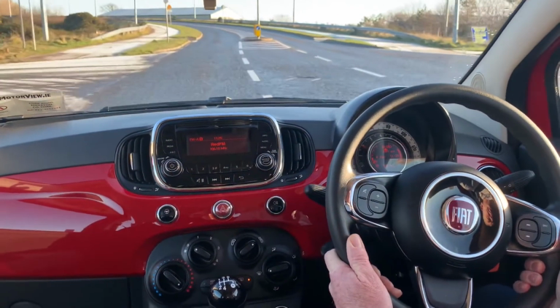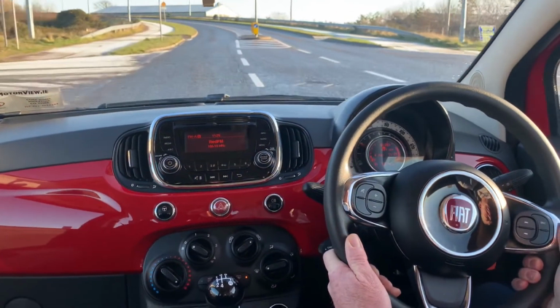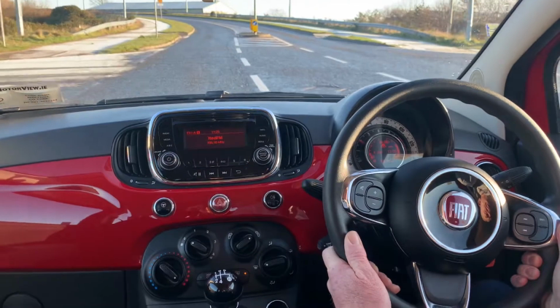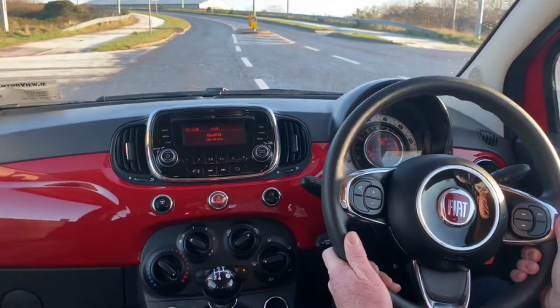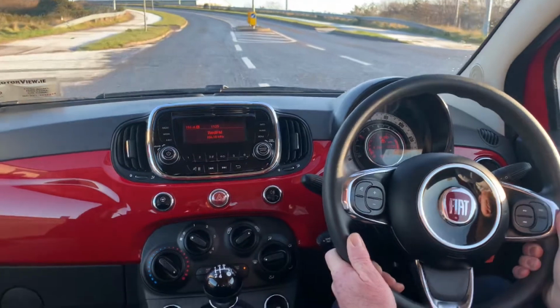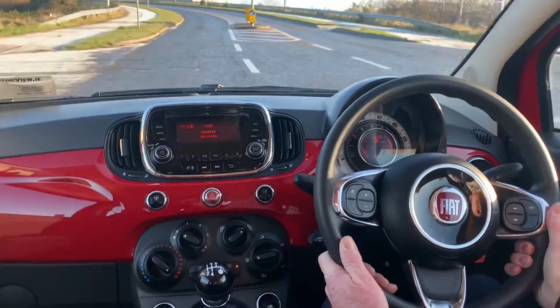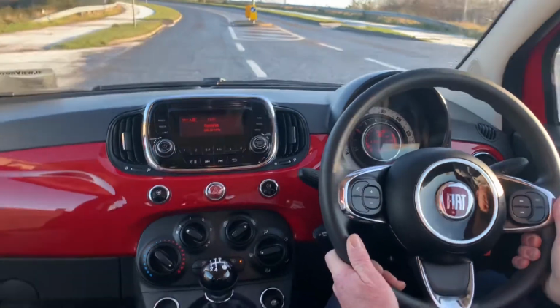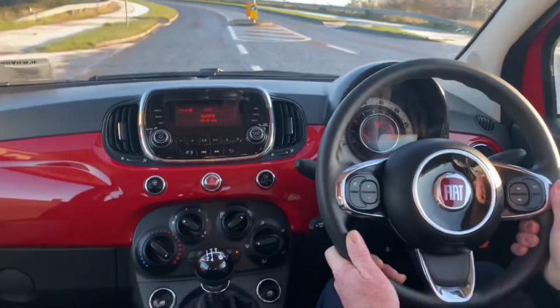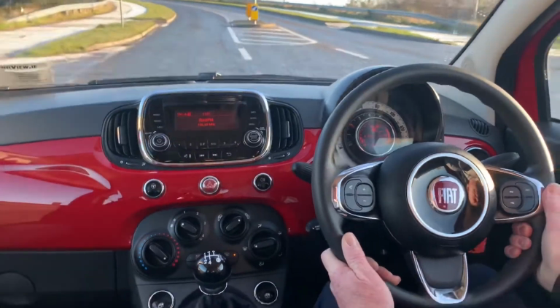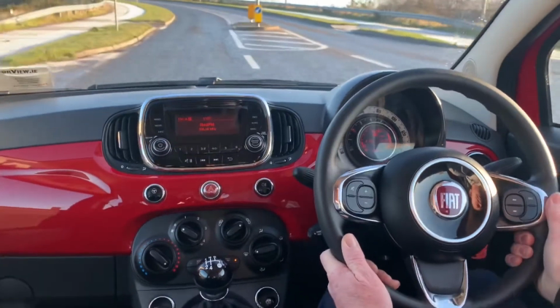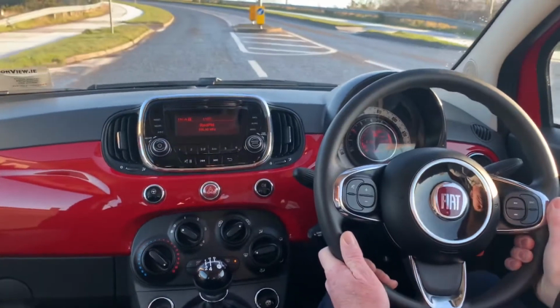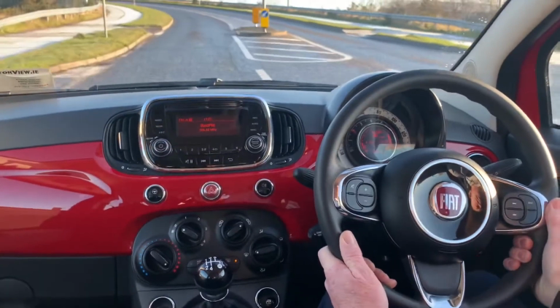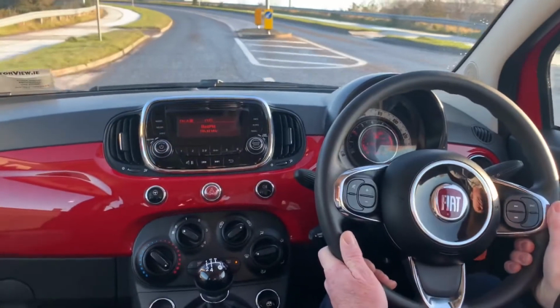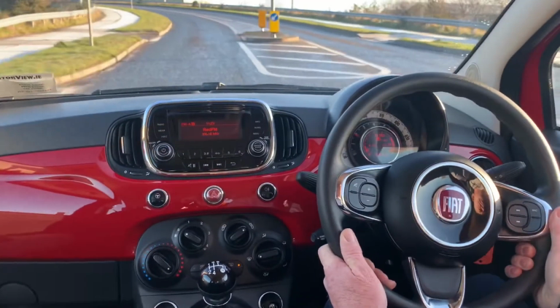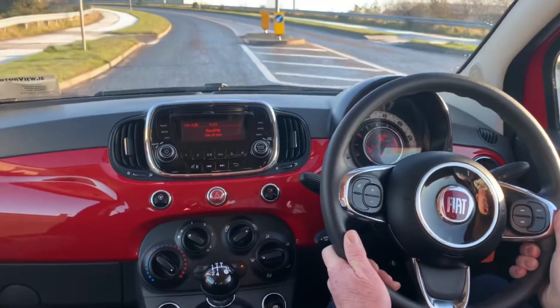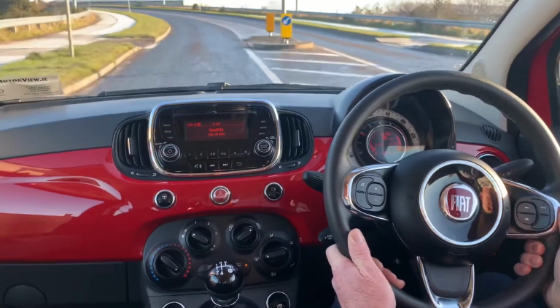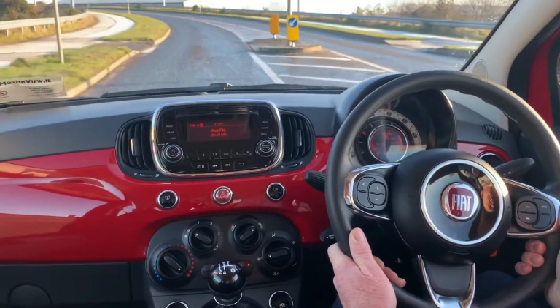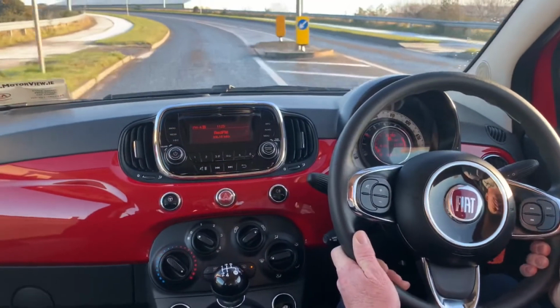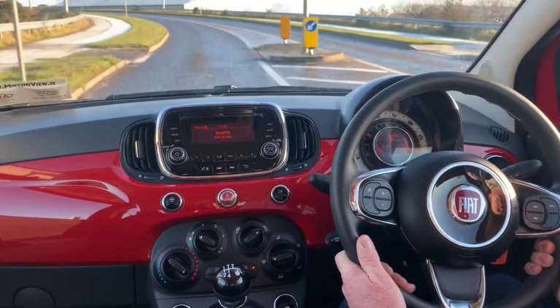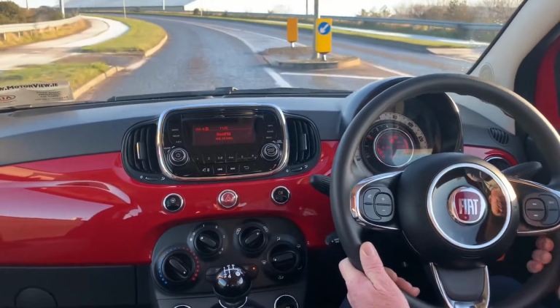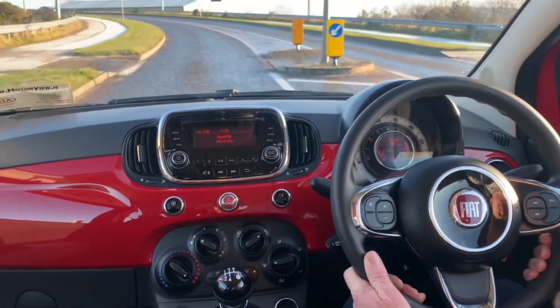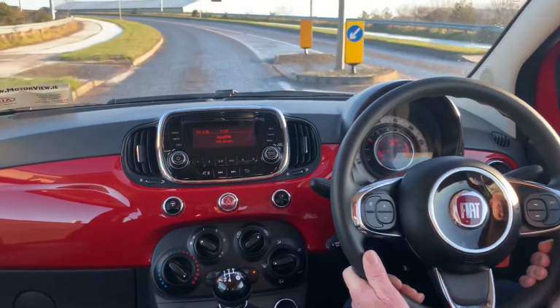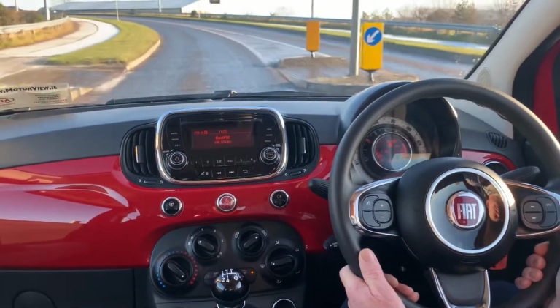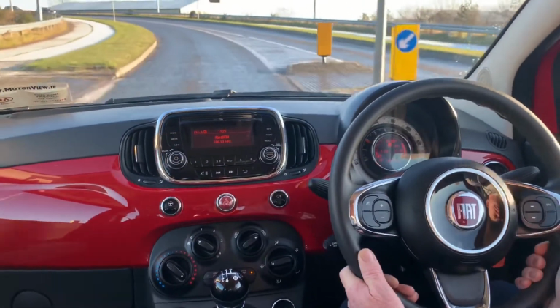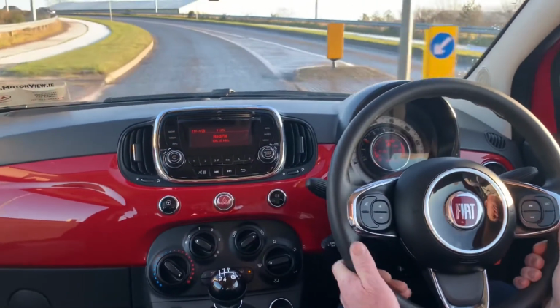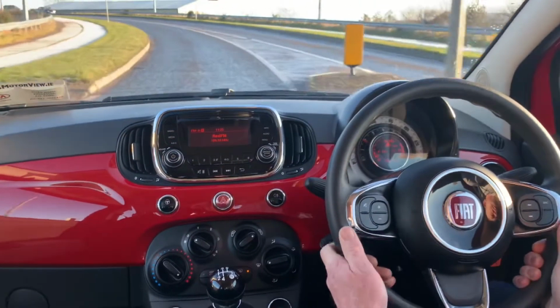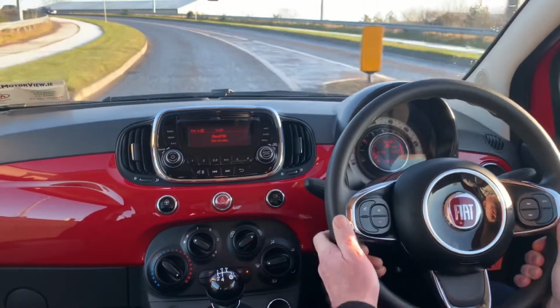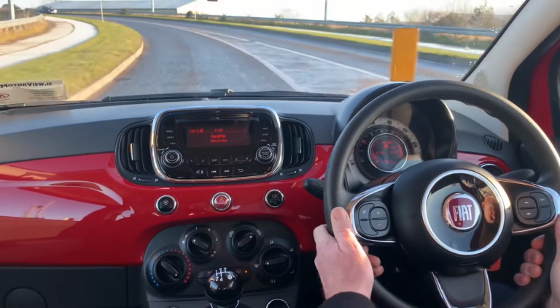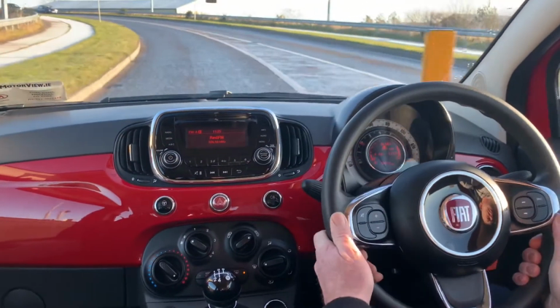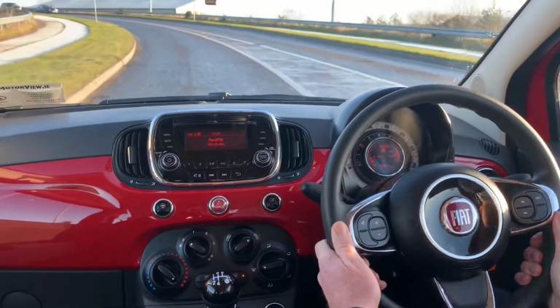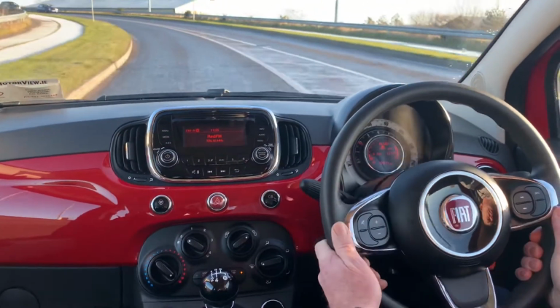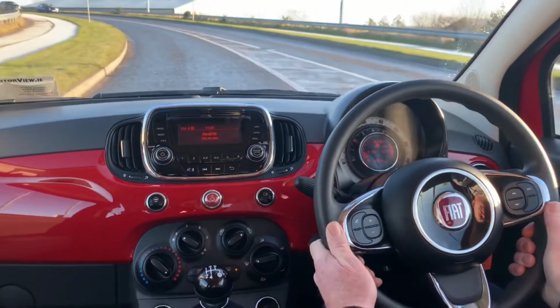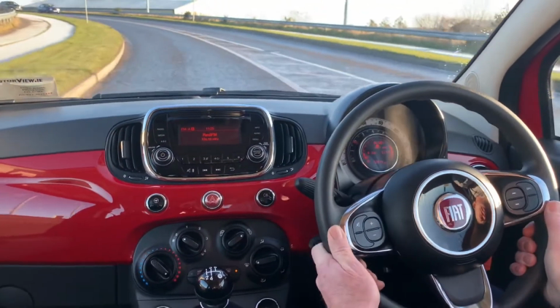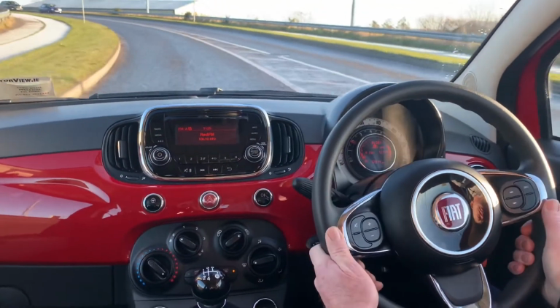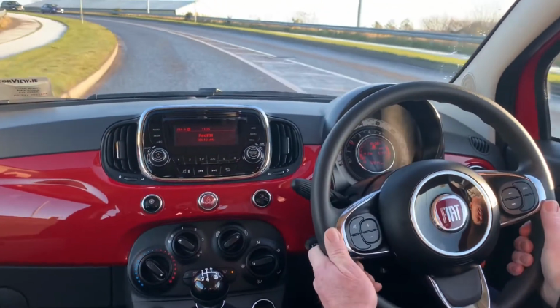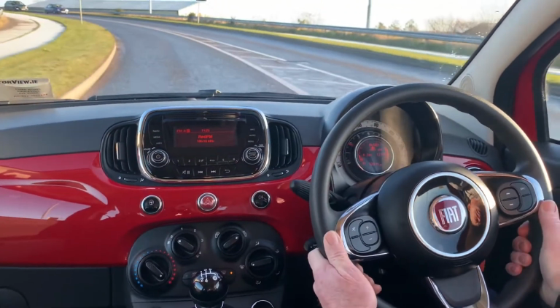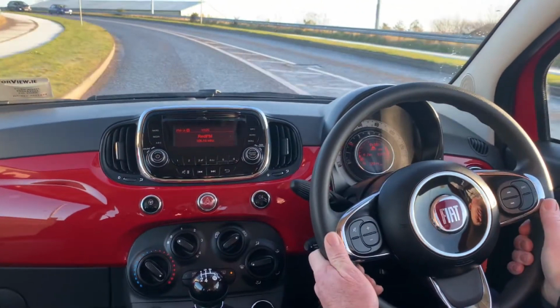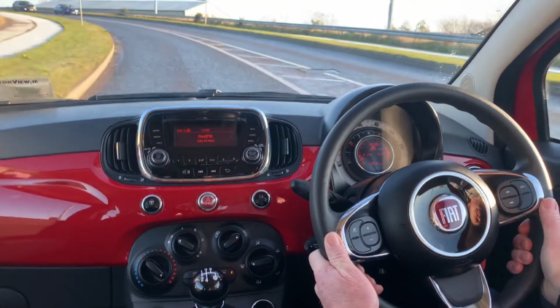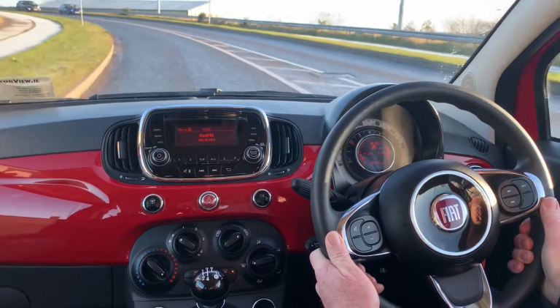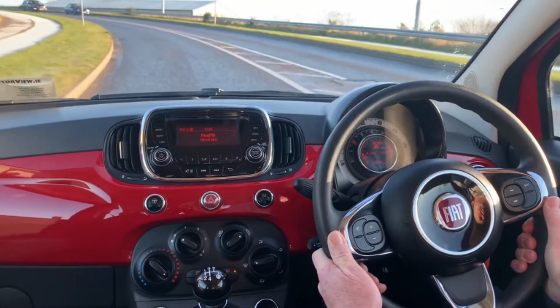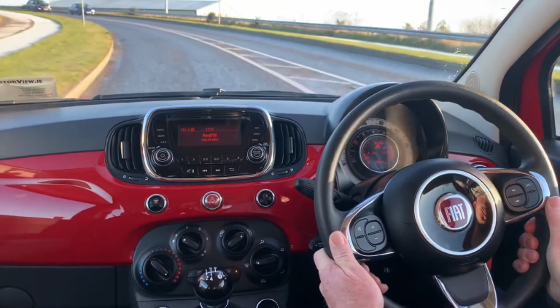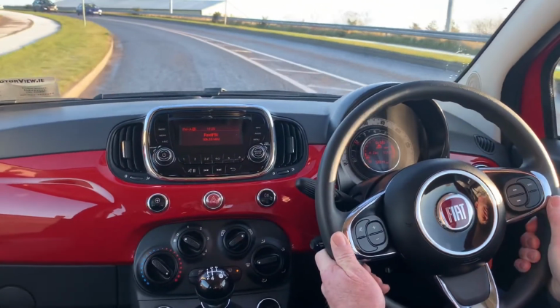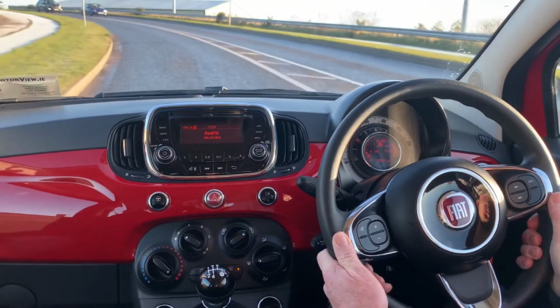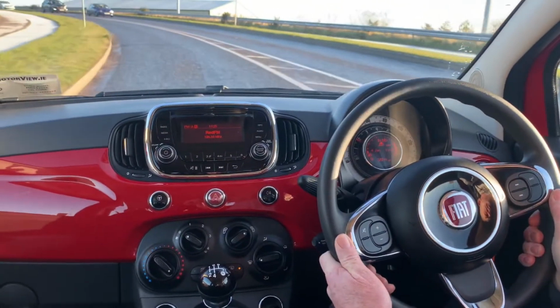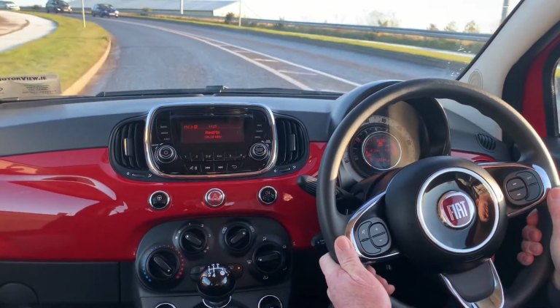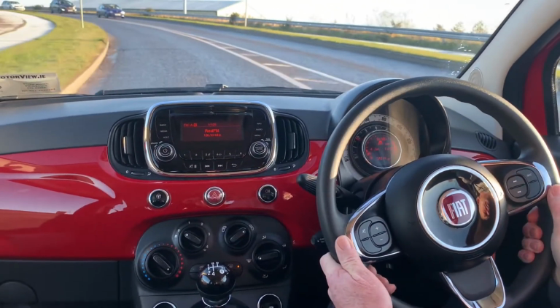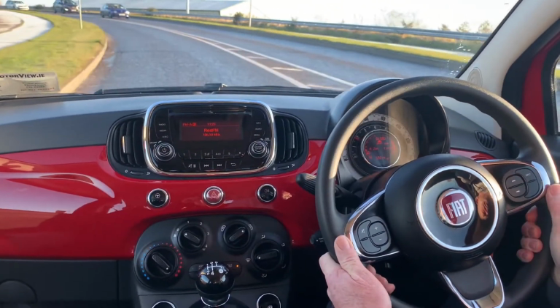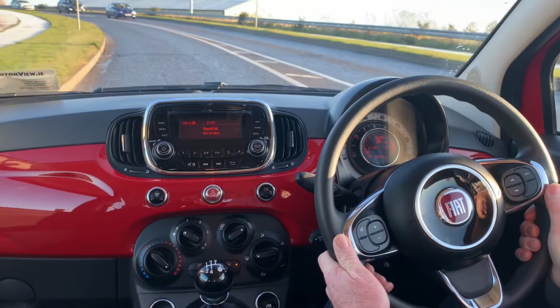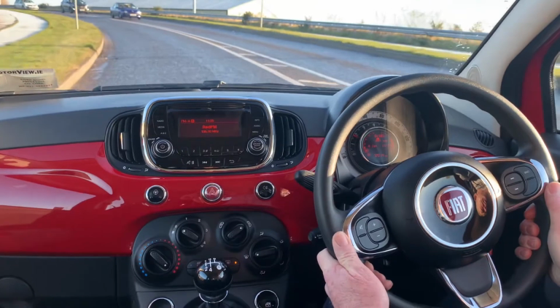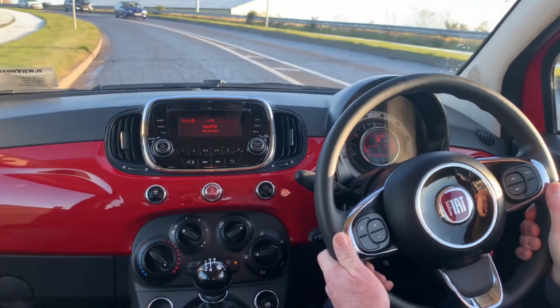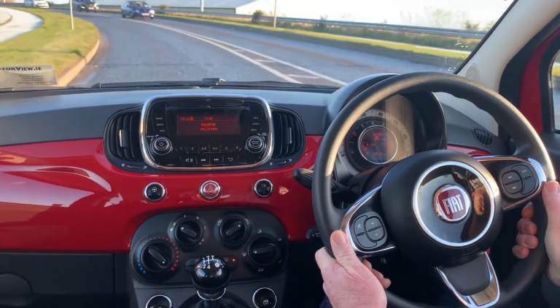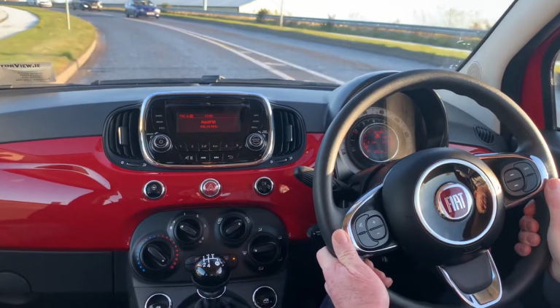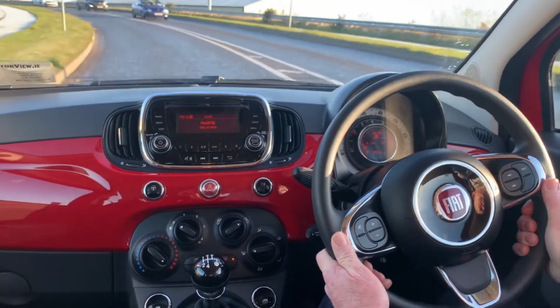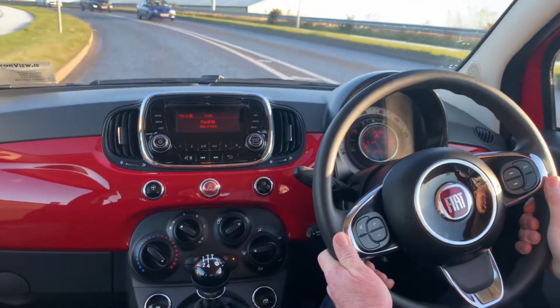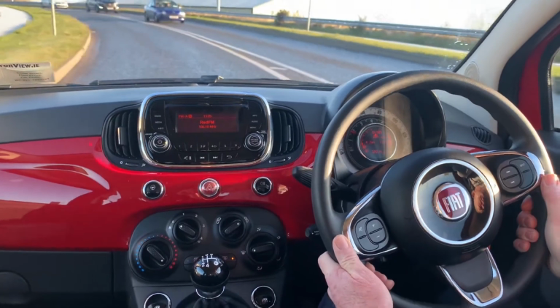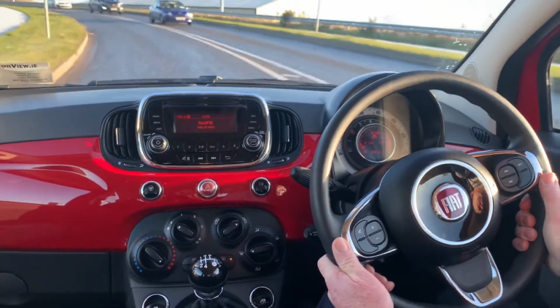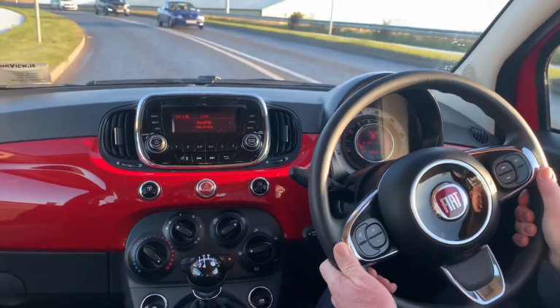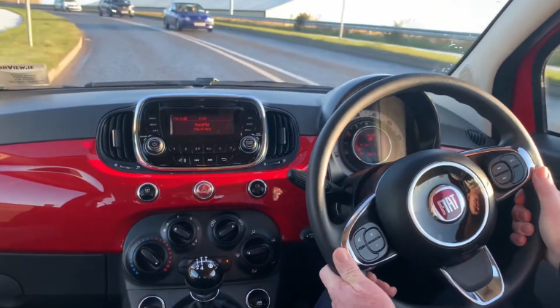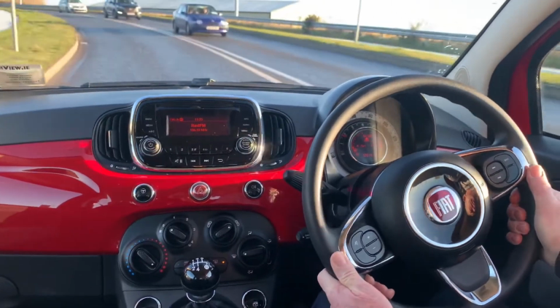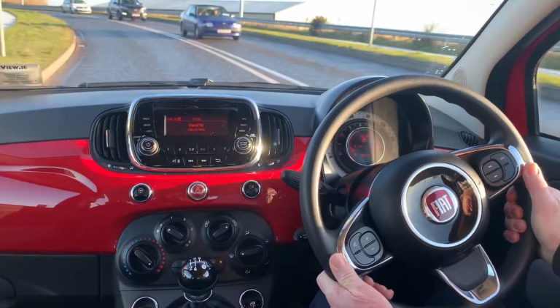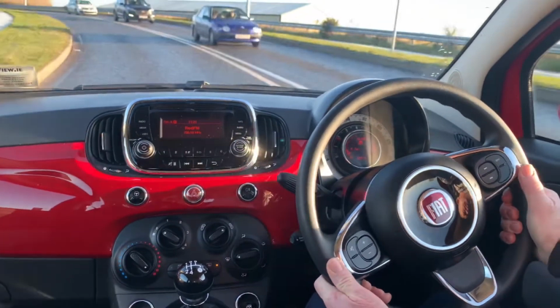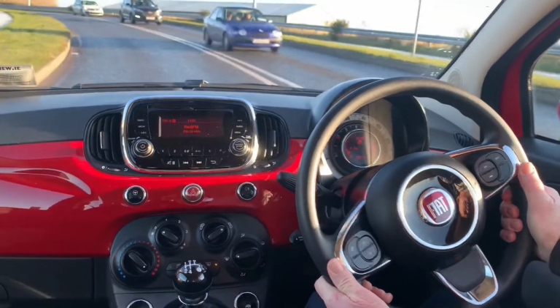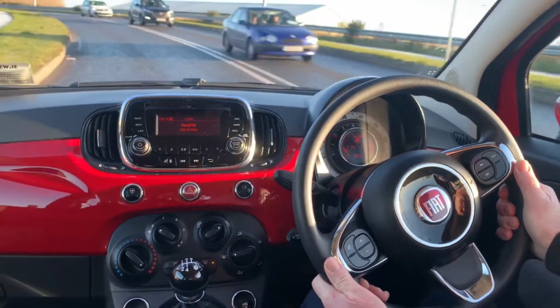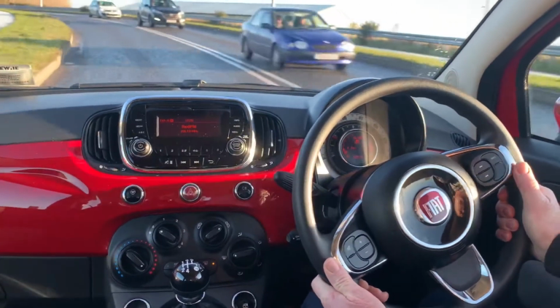This is a 1.2 litre petrol engine with a 5-speed manual gearbox. This car has just 72,000 miles.